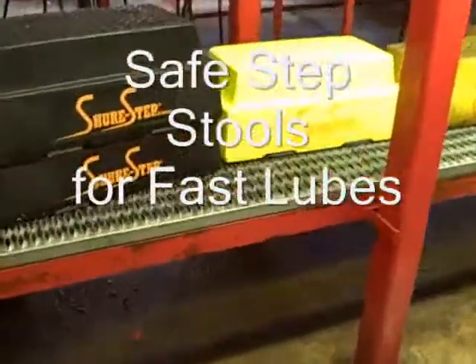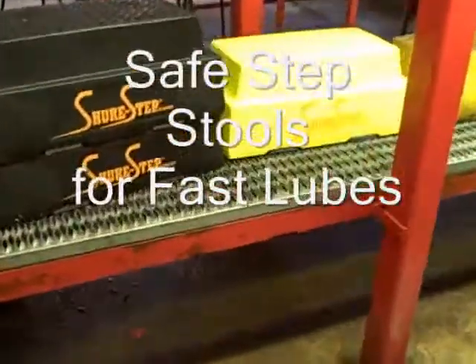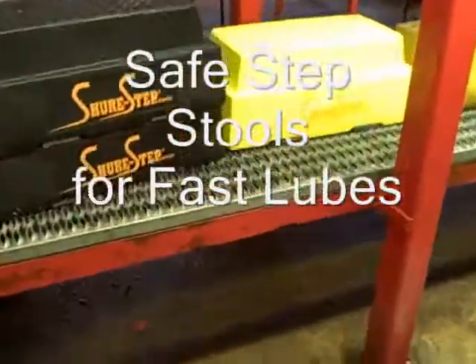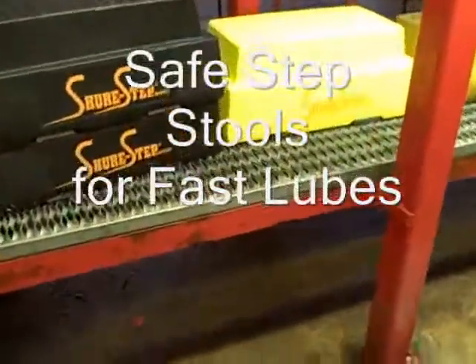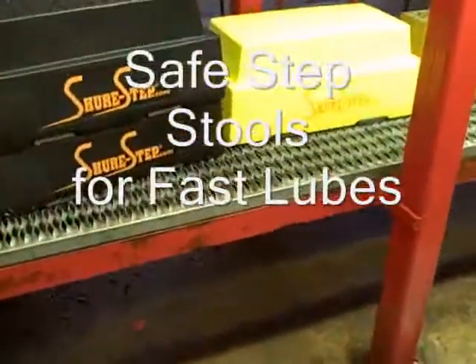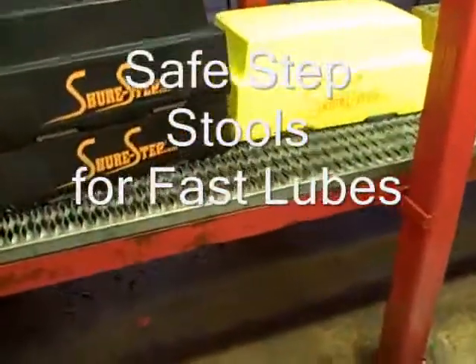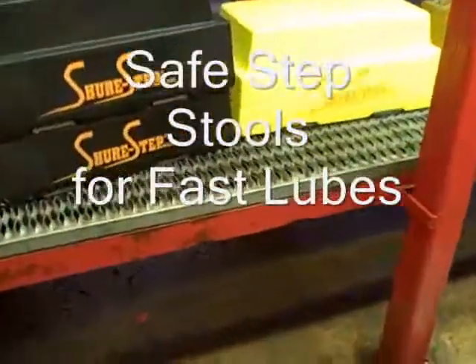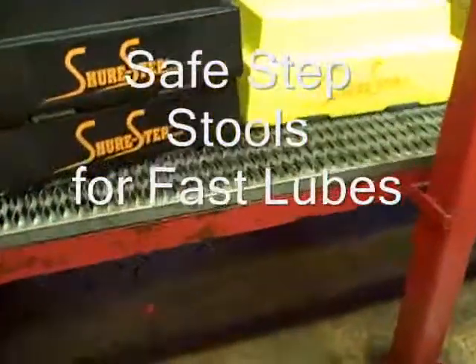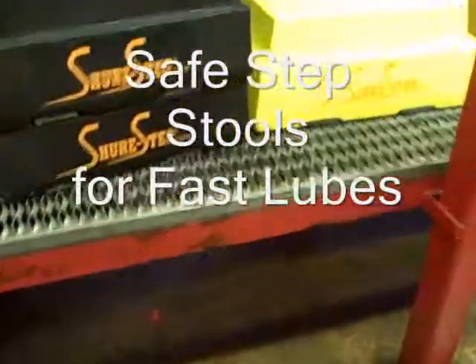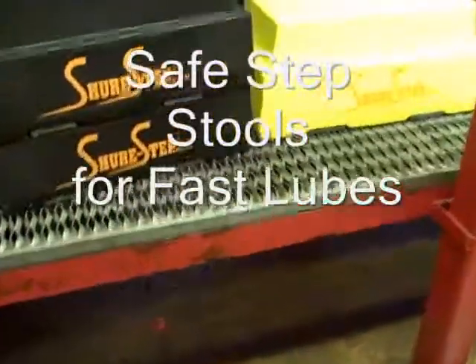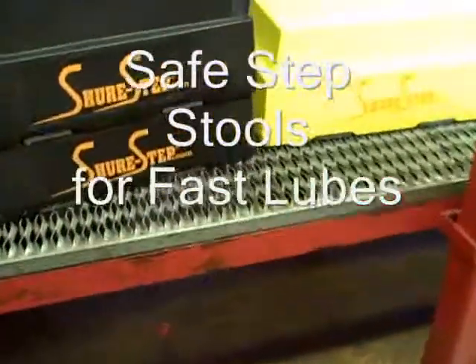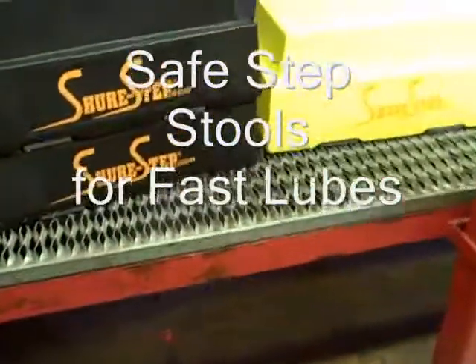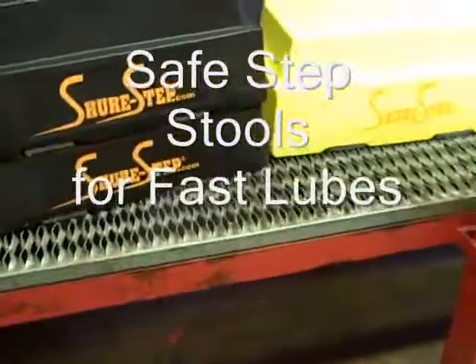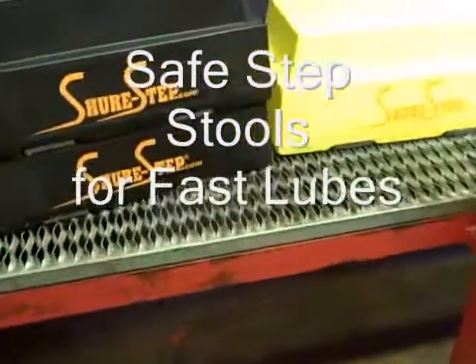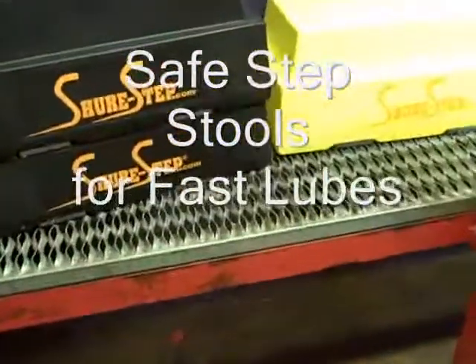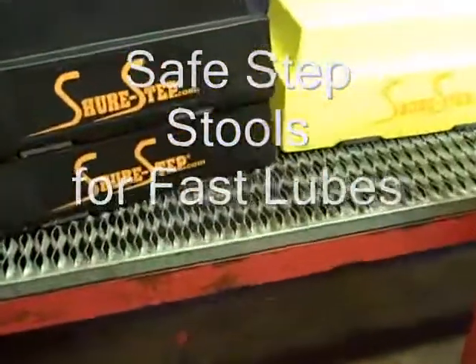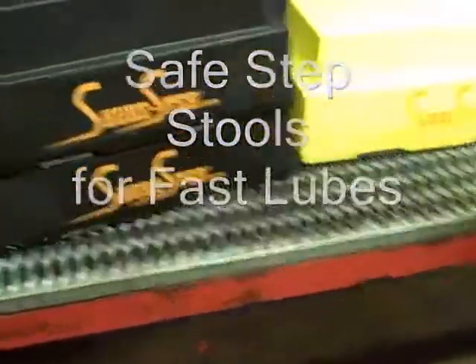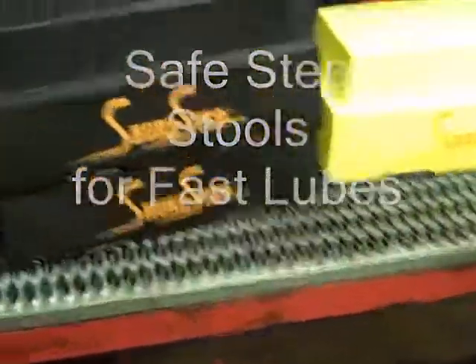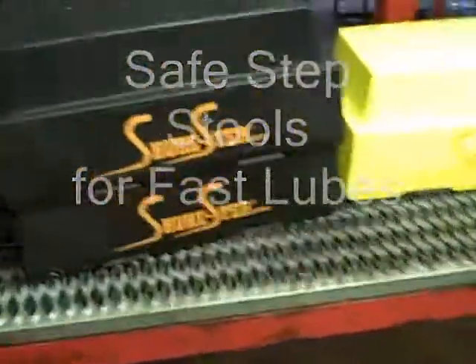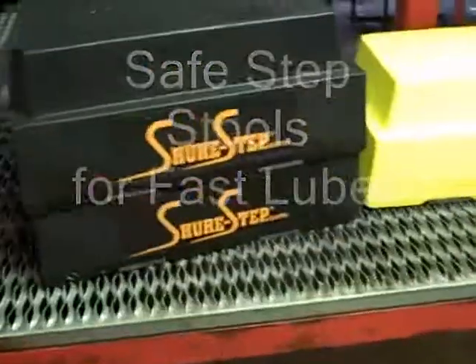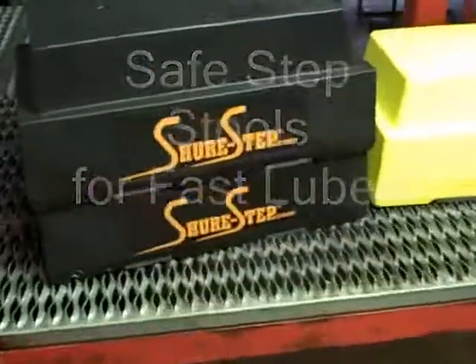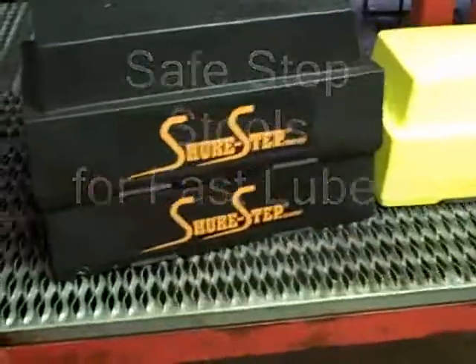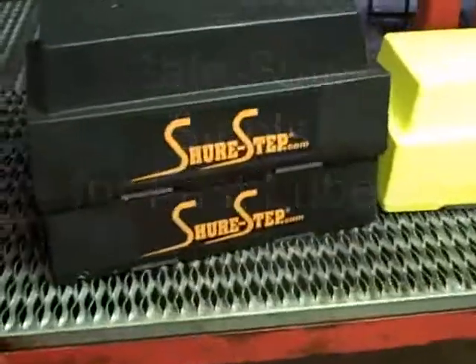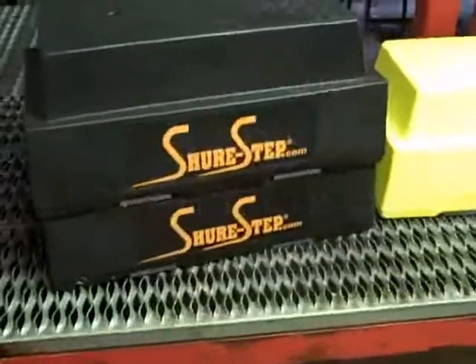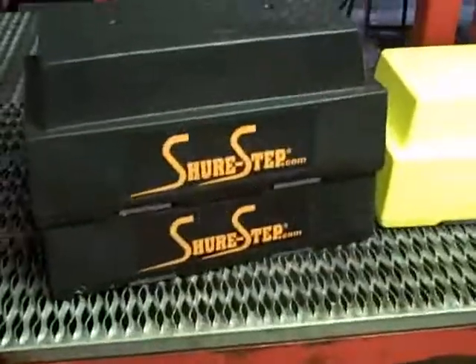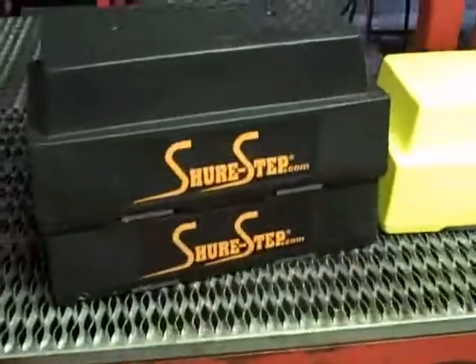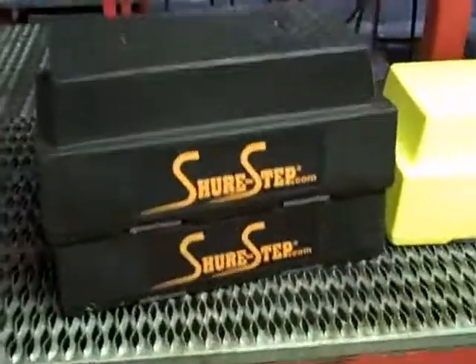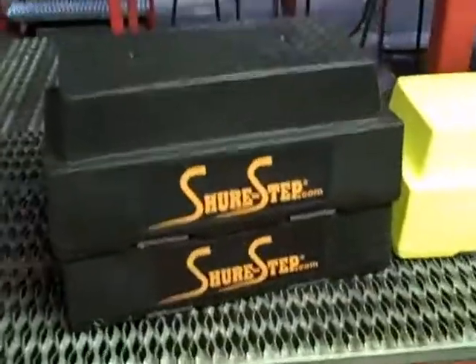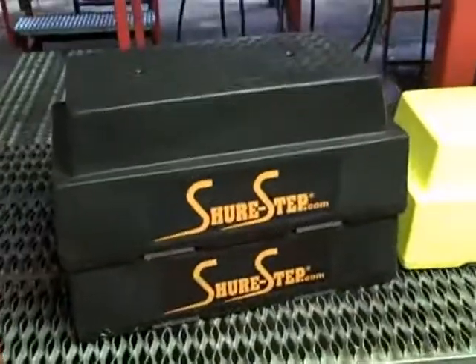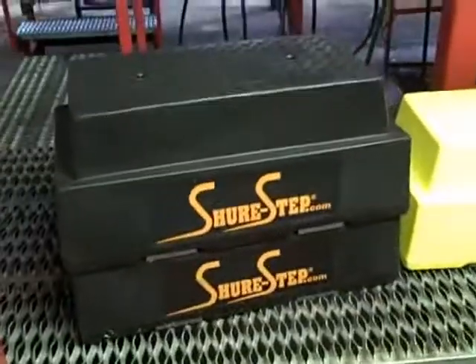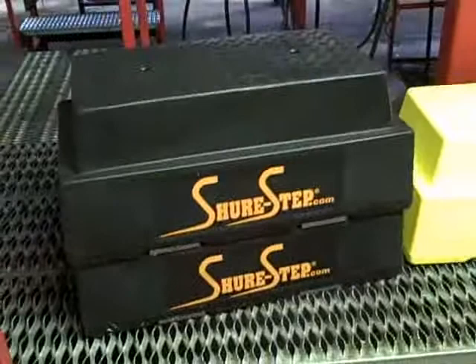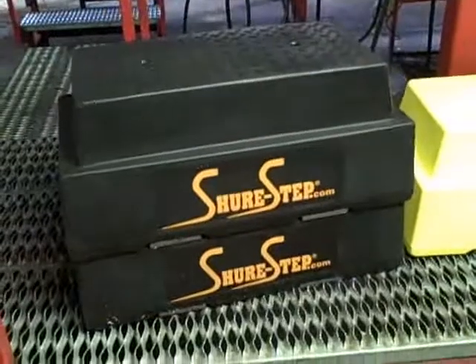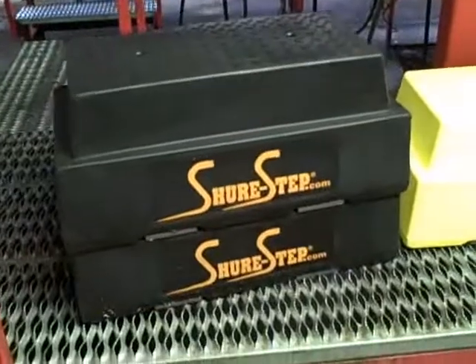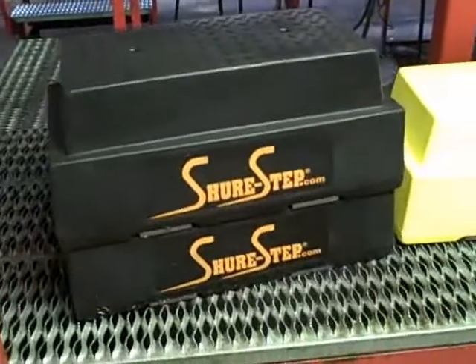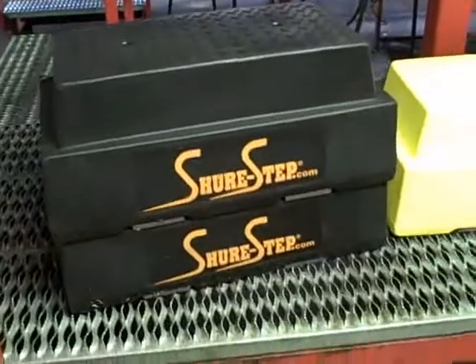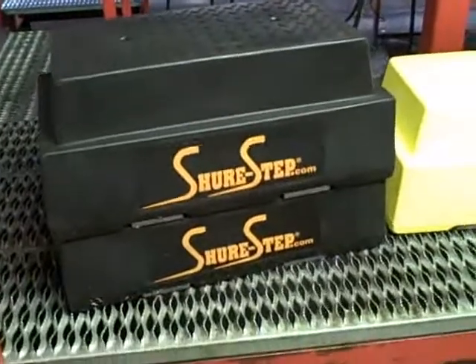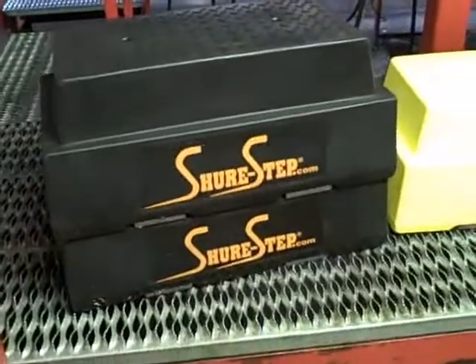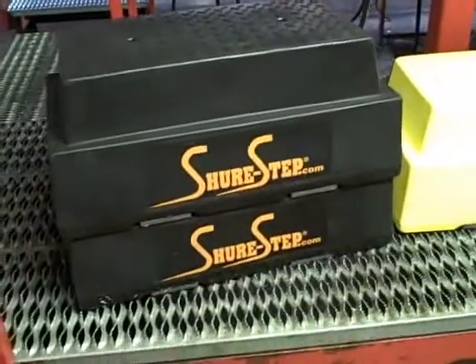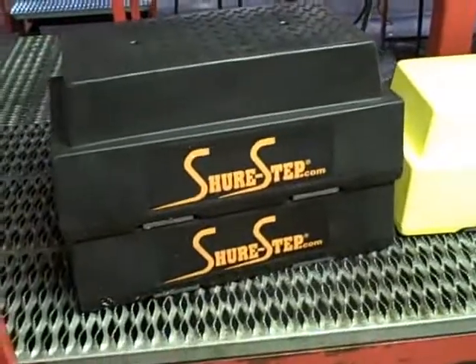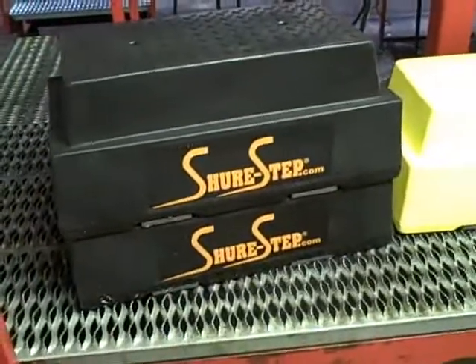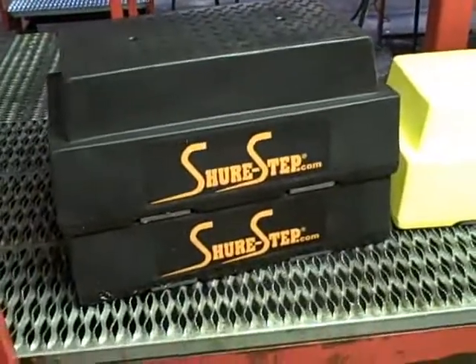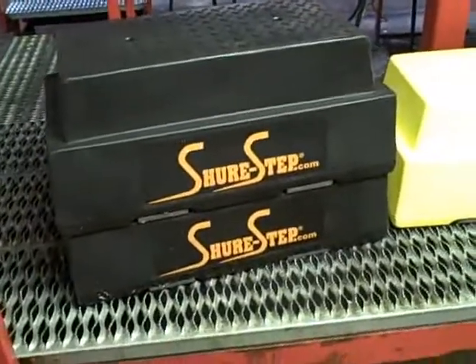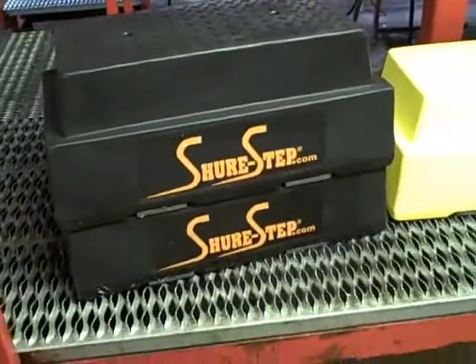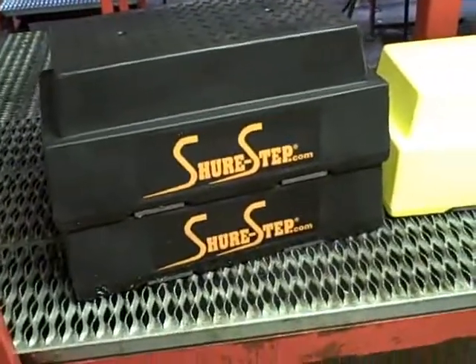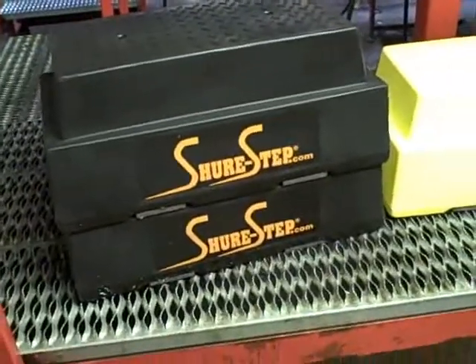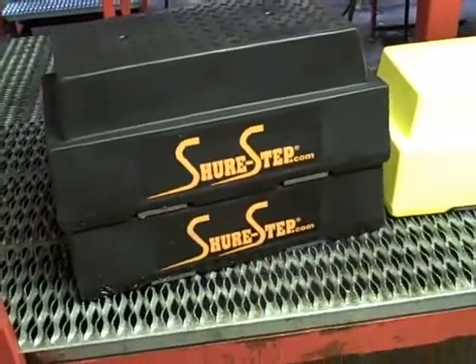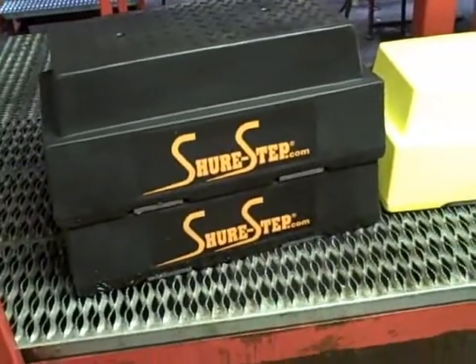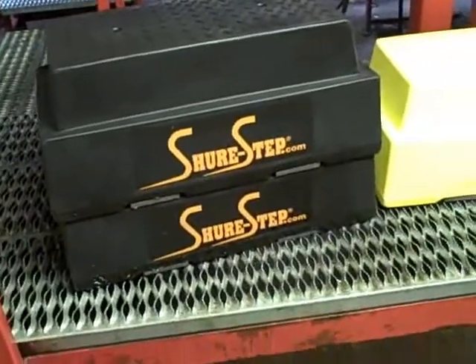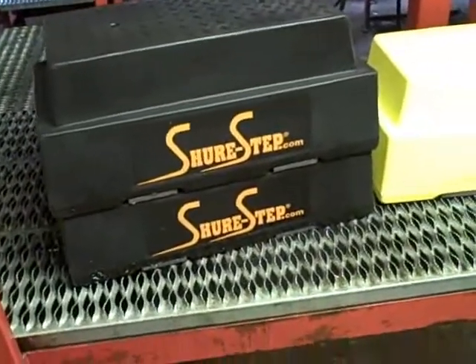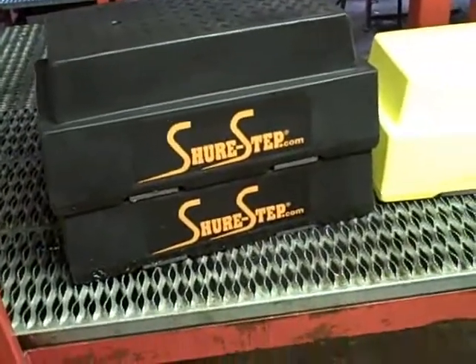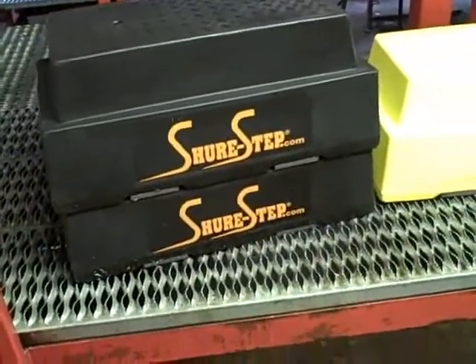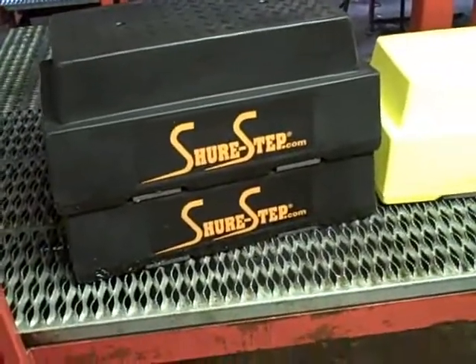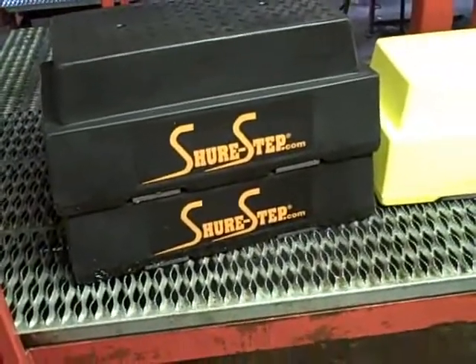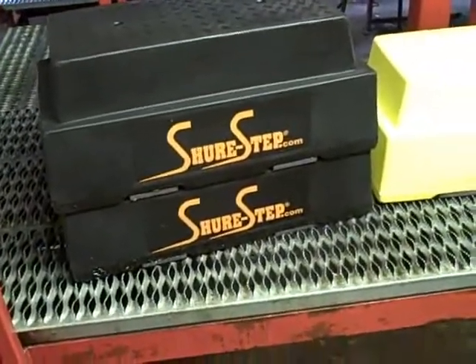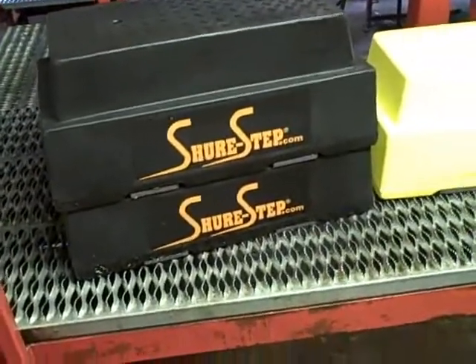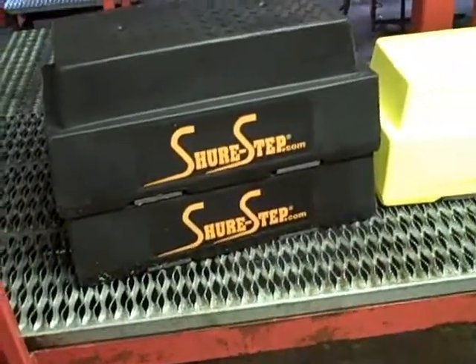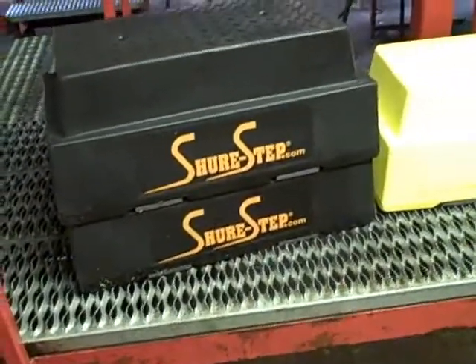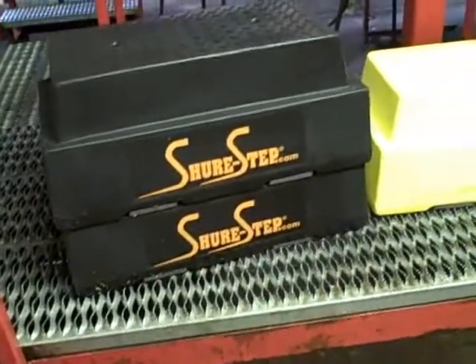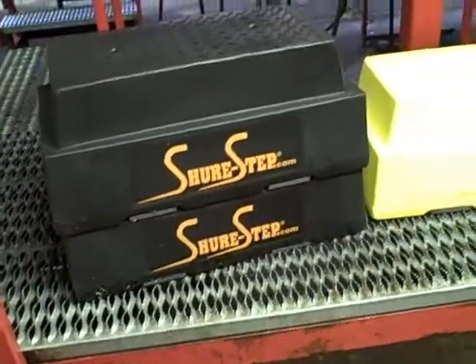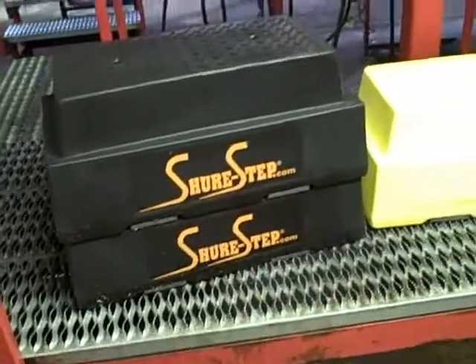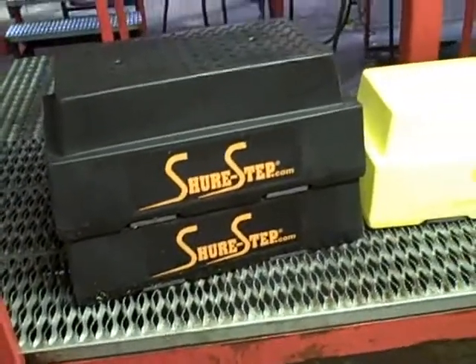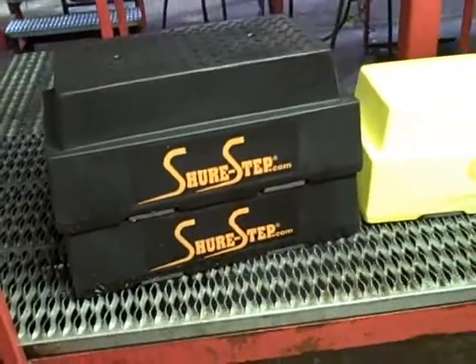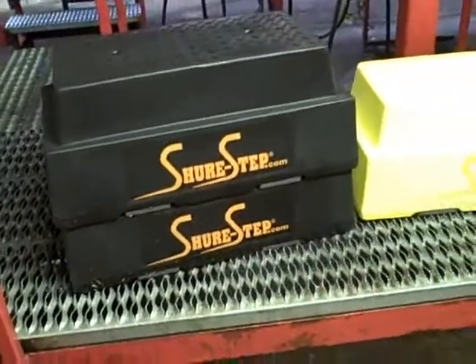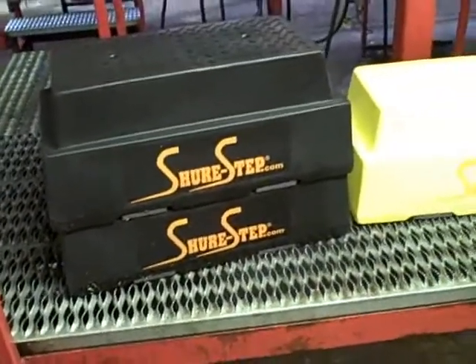Hi, this is David with the SureStep, and today we're going to talk about the safe step stools on a fast loop grating.